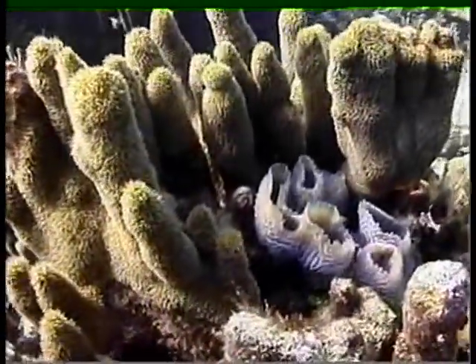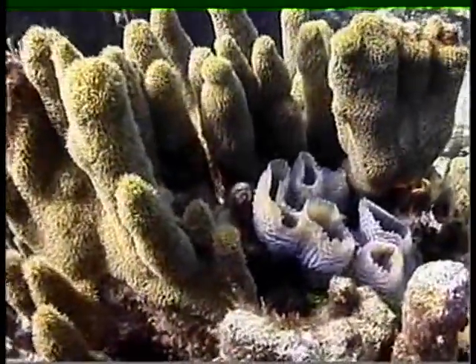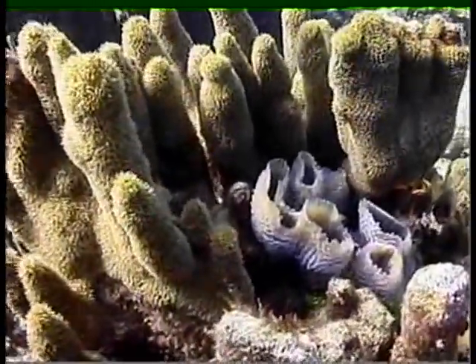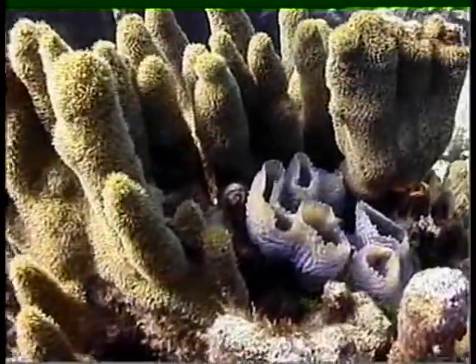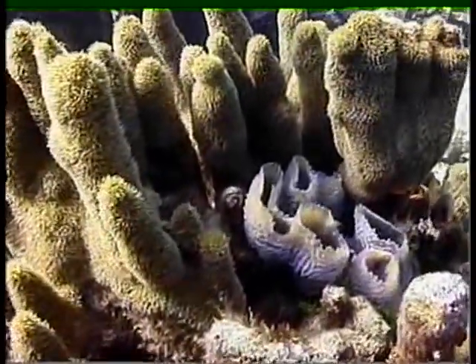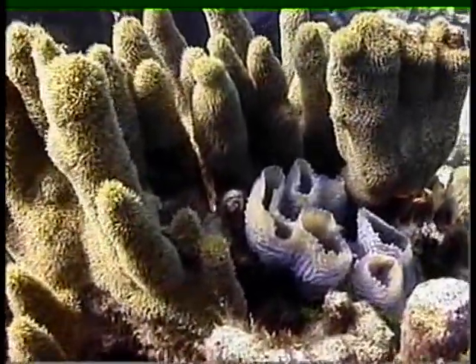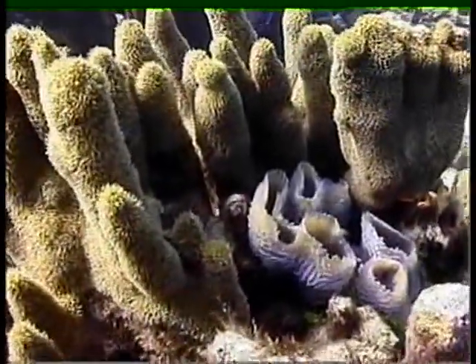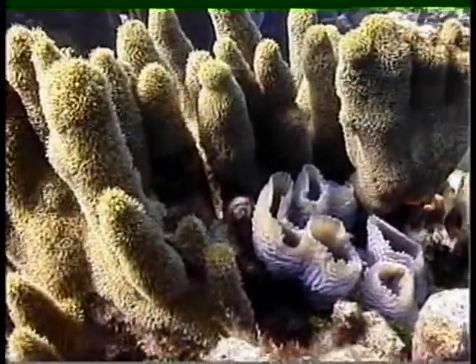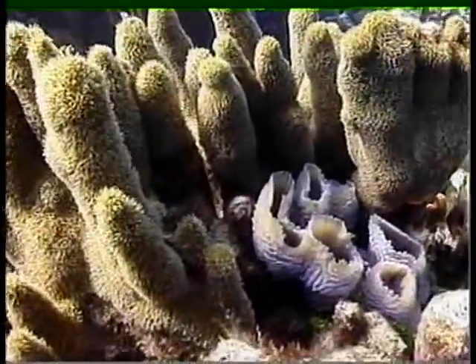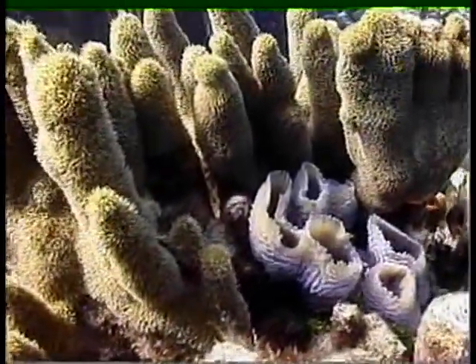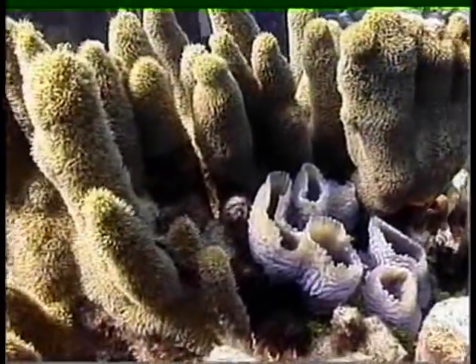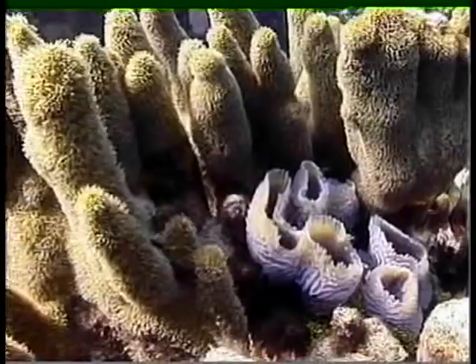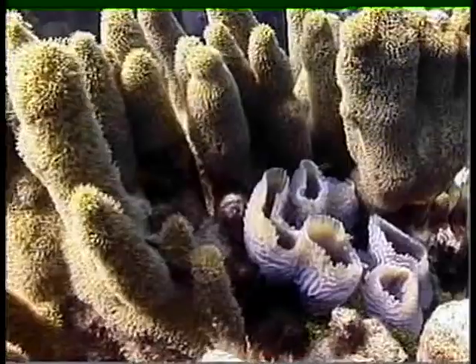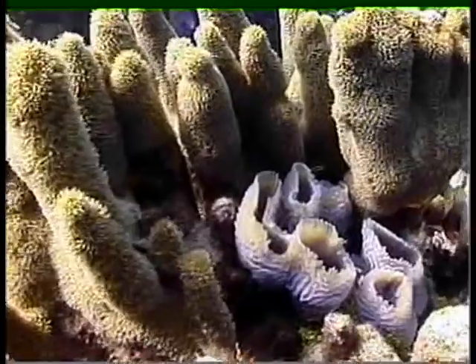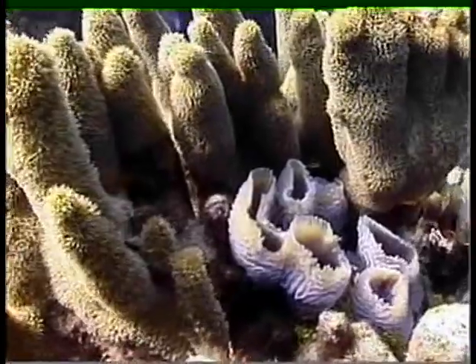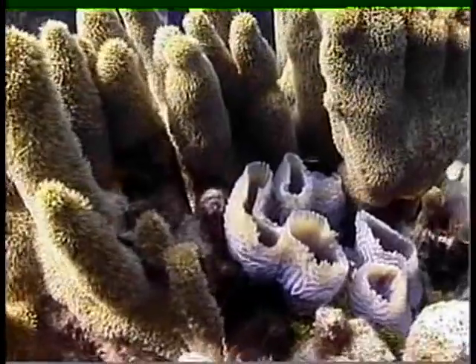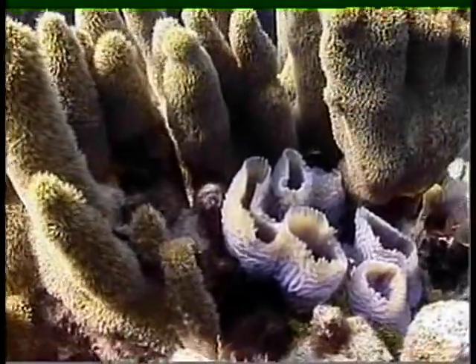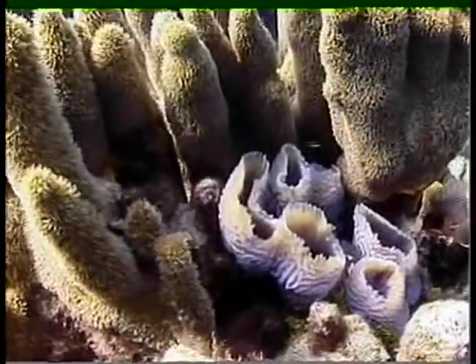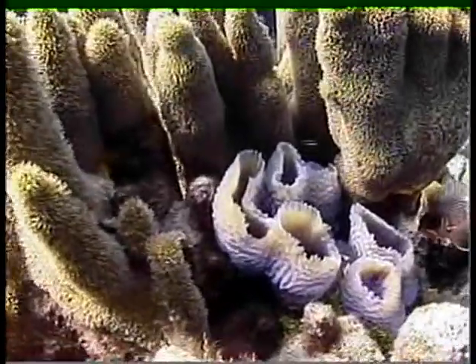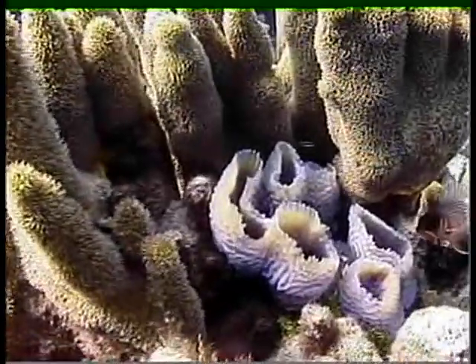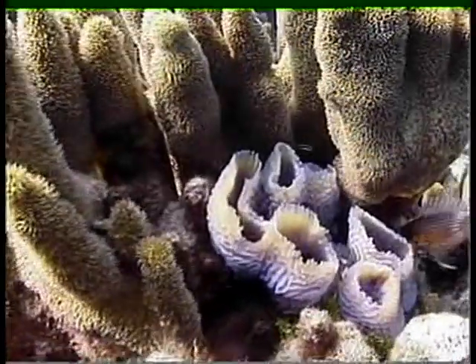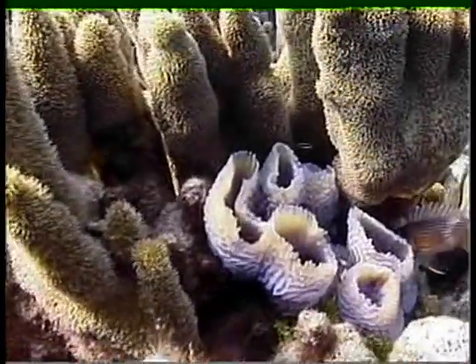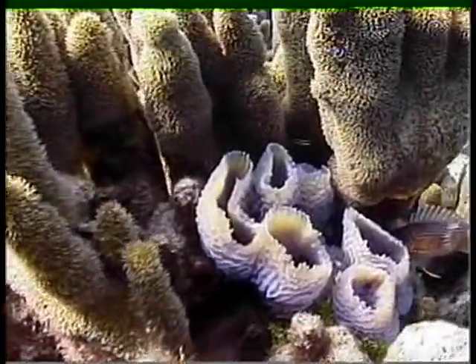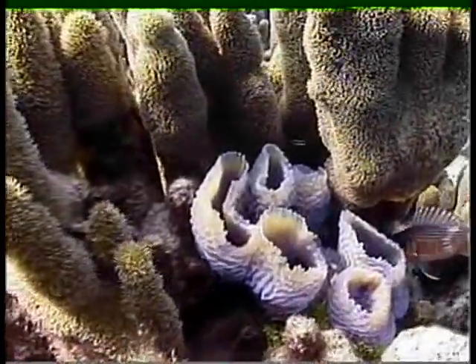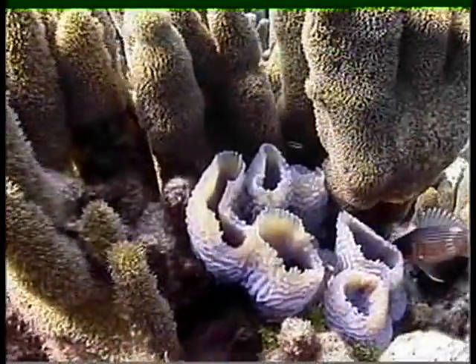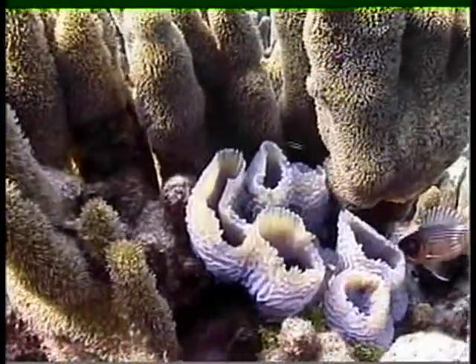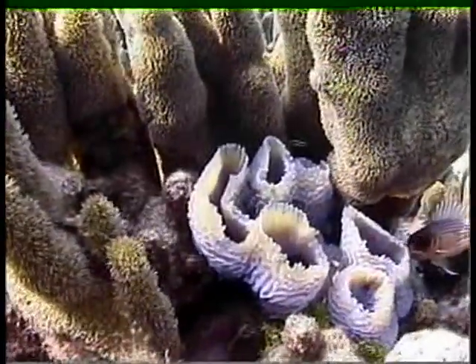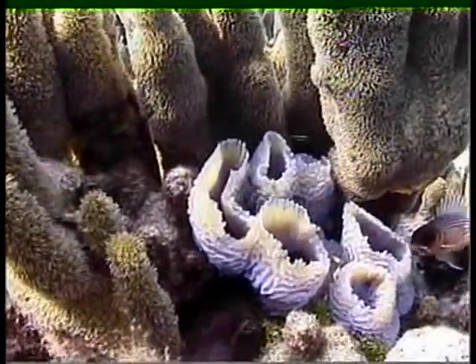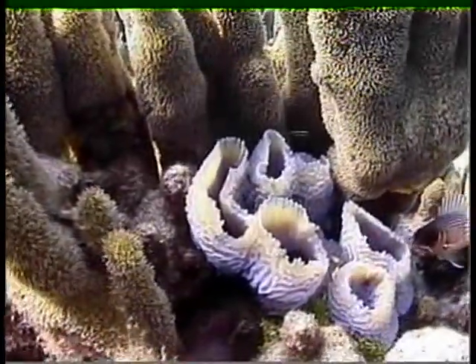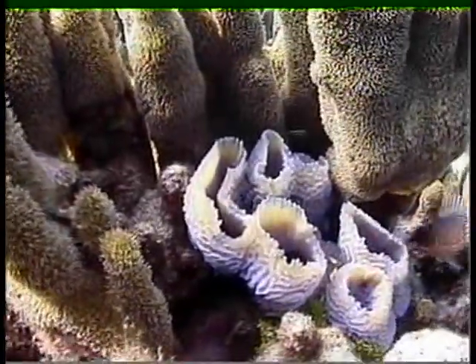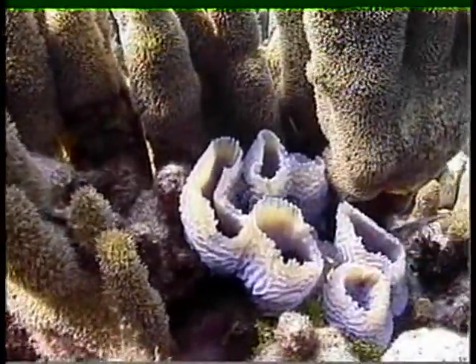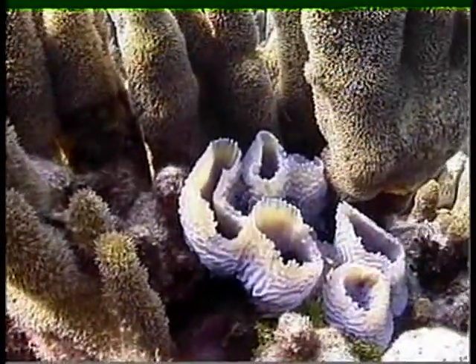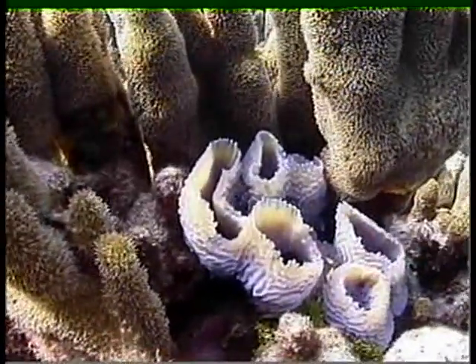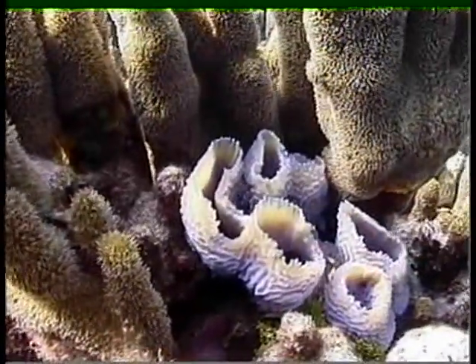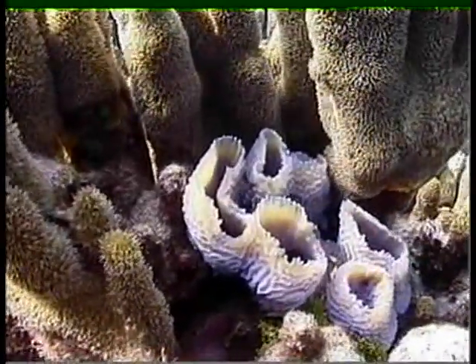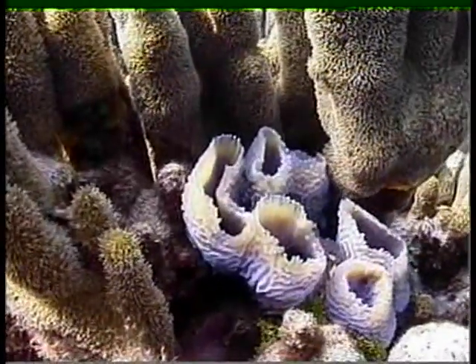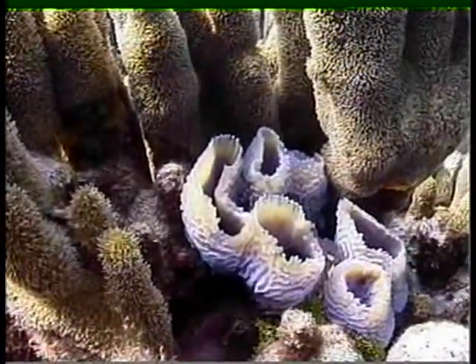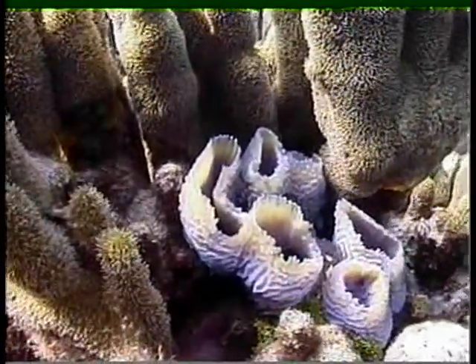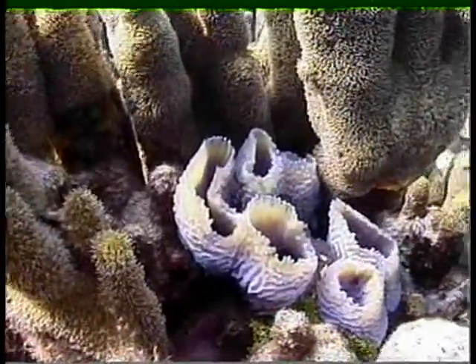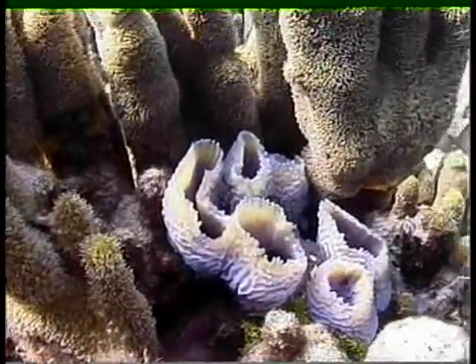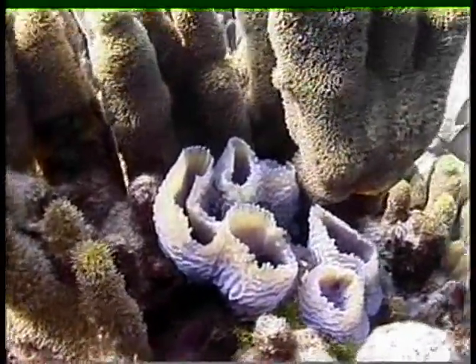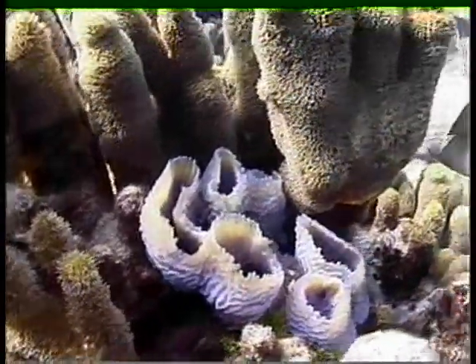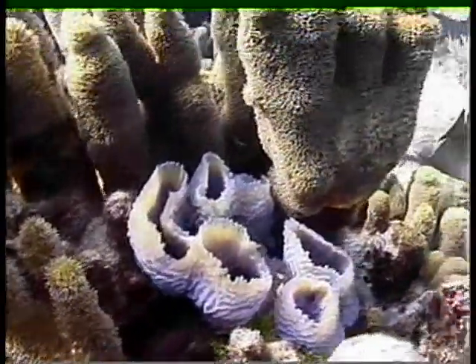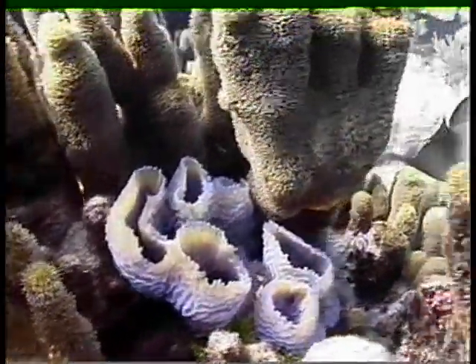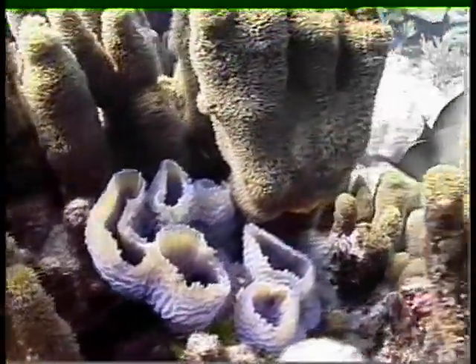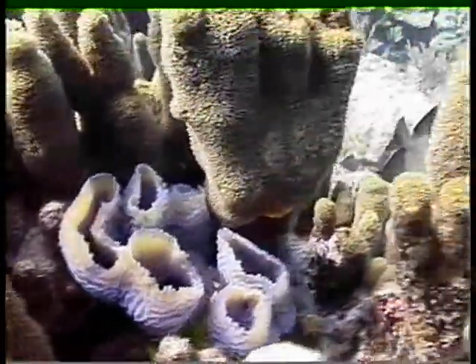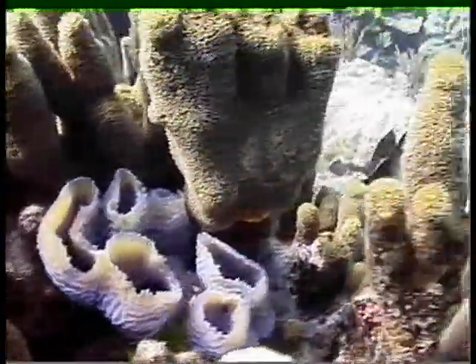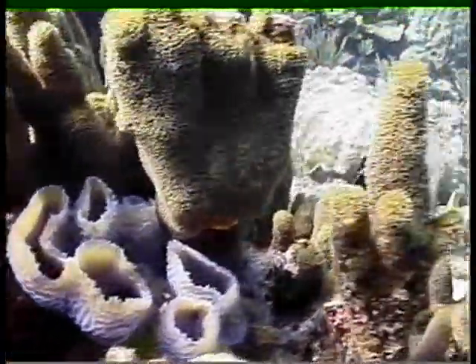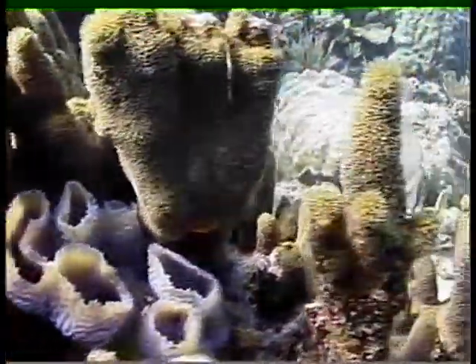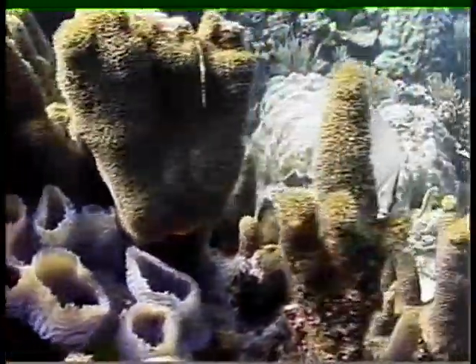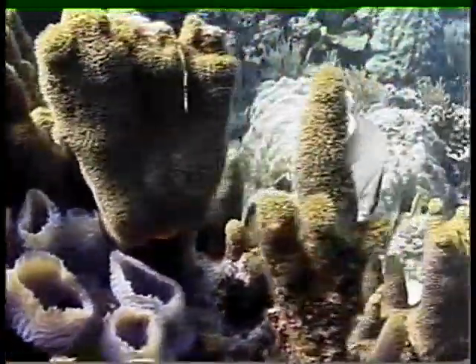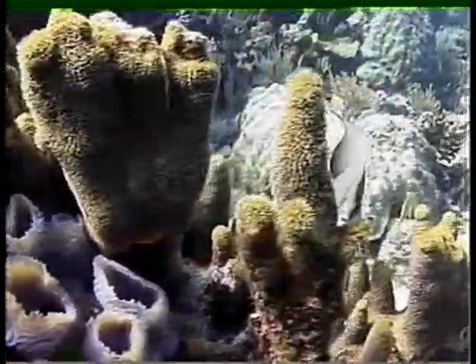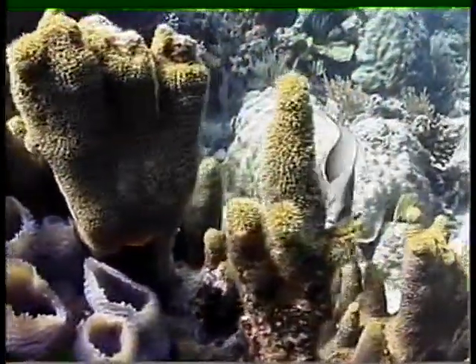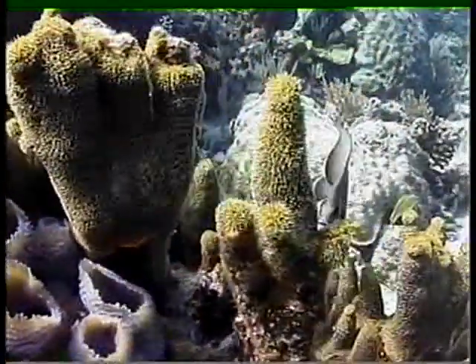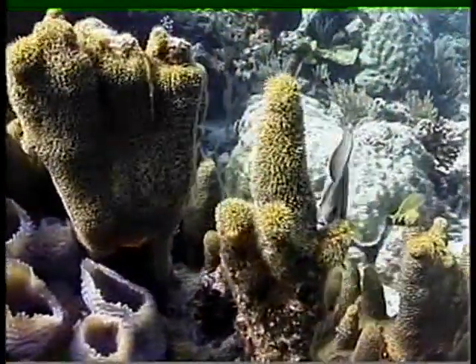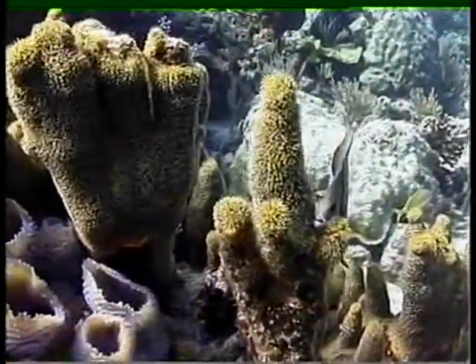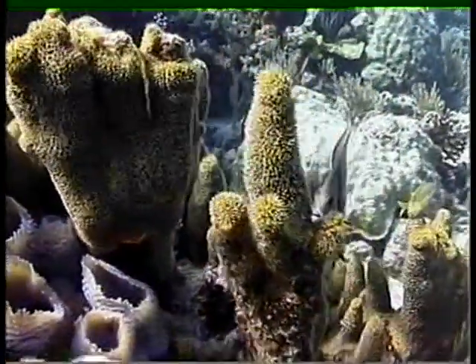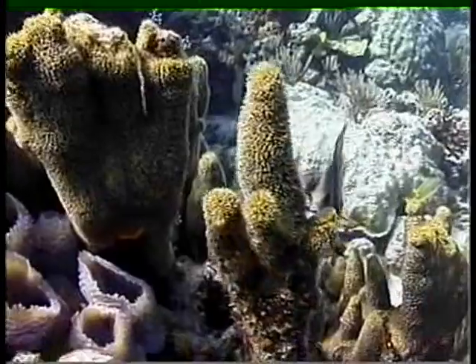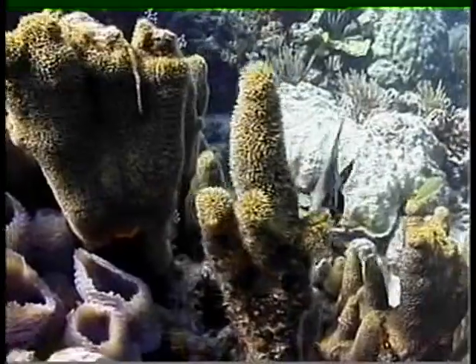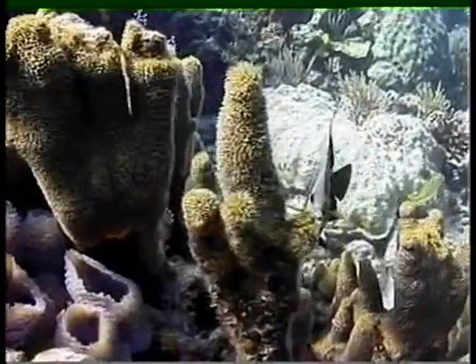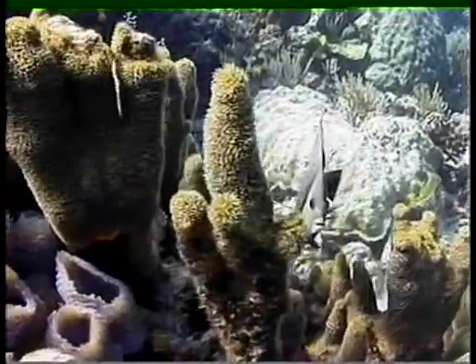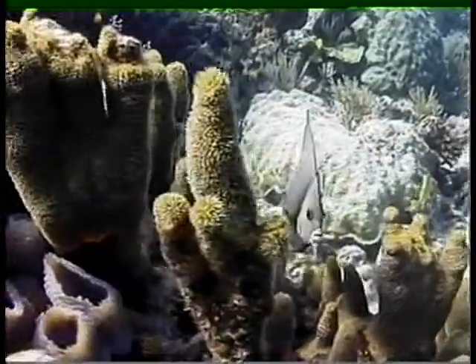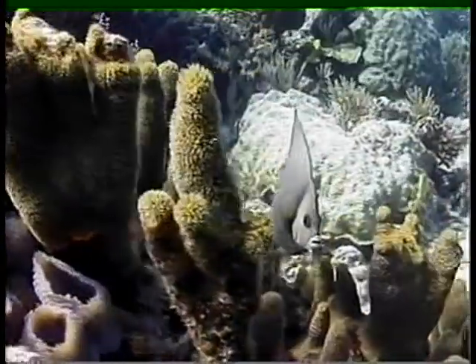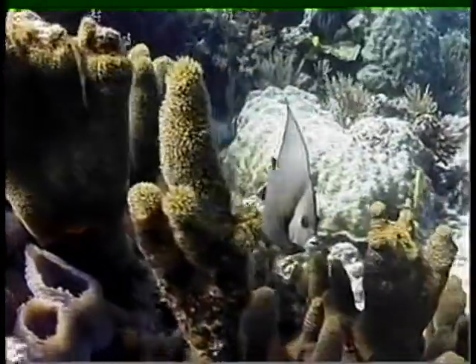This is one of my favorite sponges. It's got a black light blue color that's just absolutely amazing.